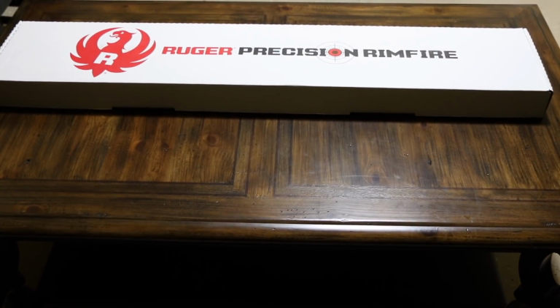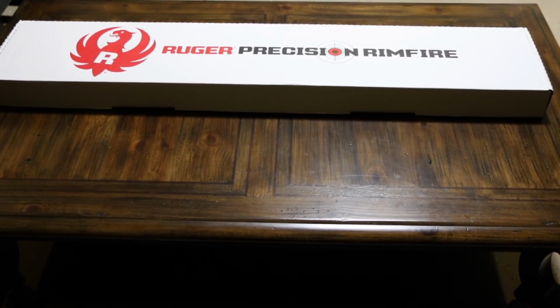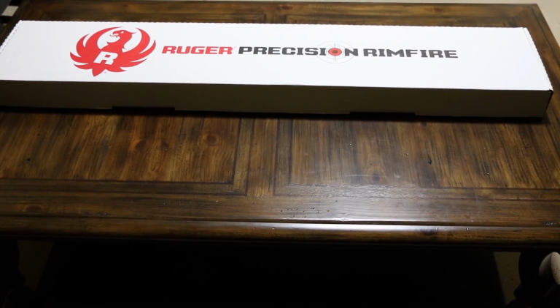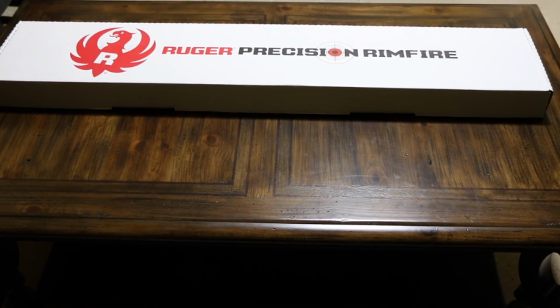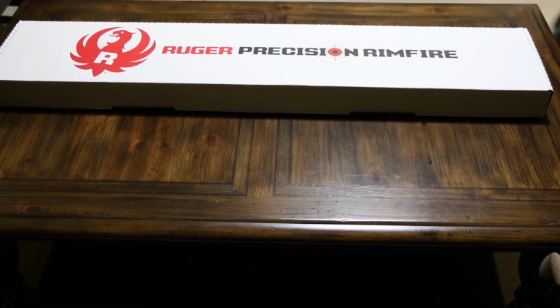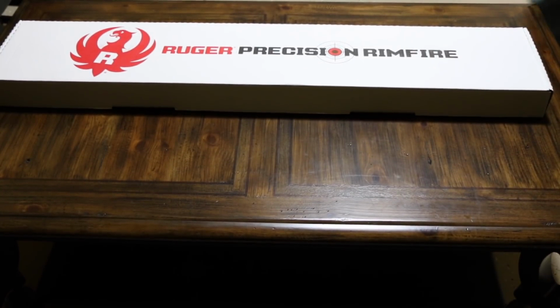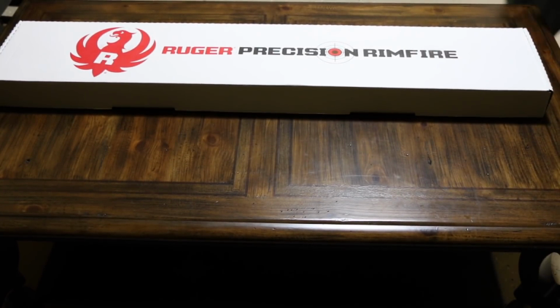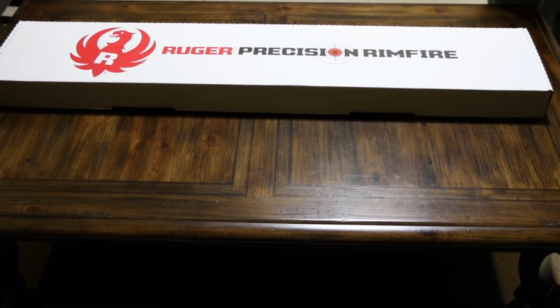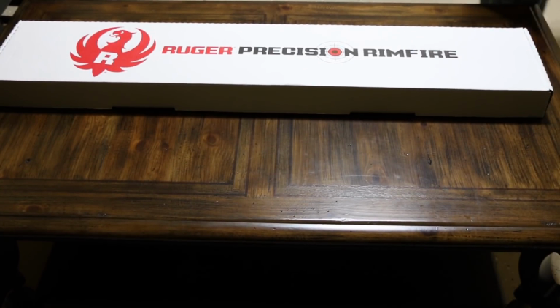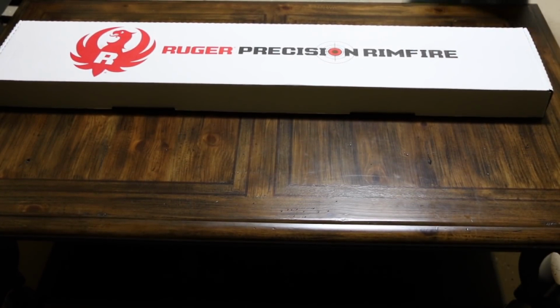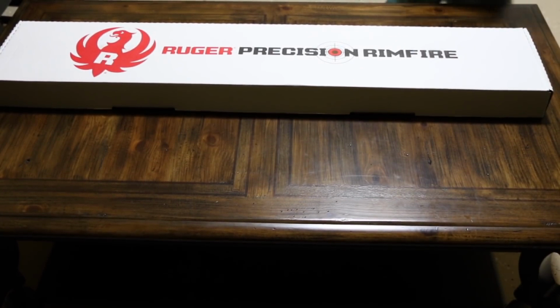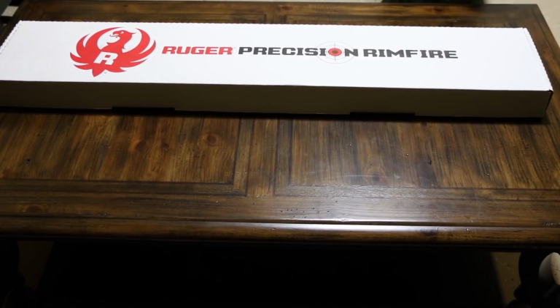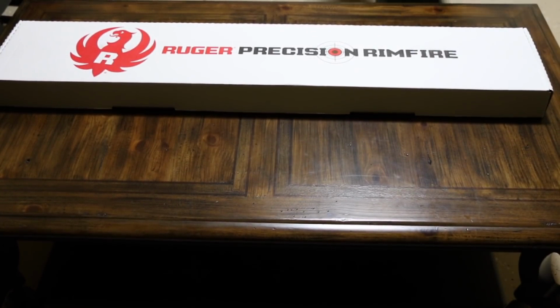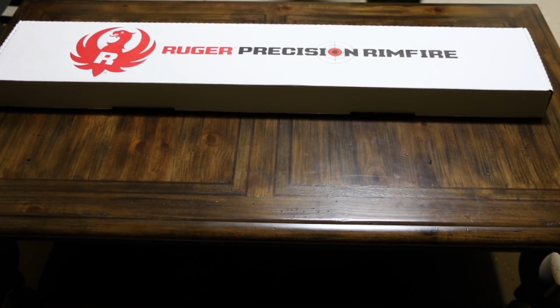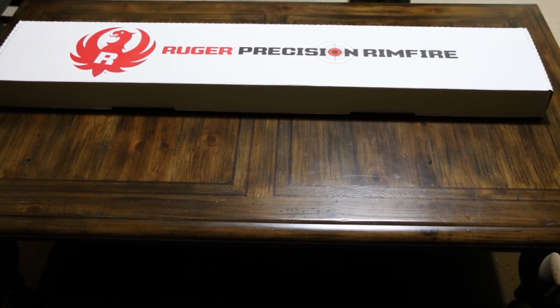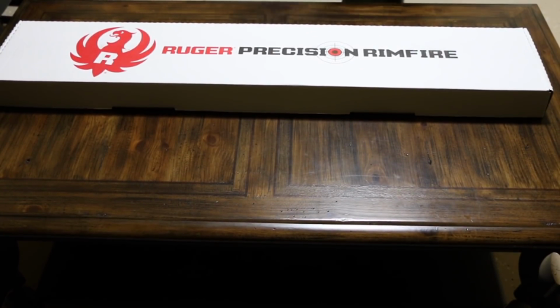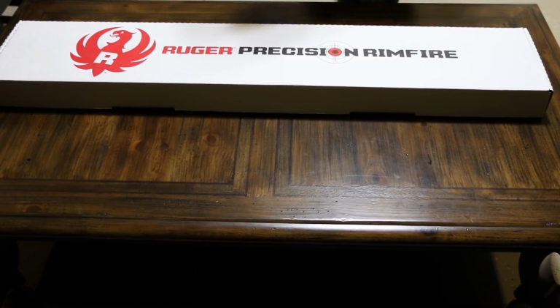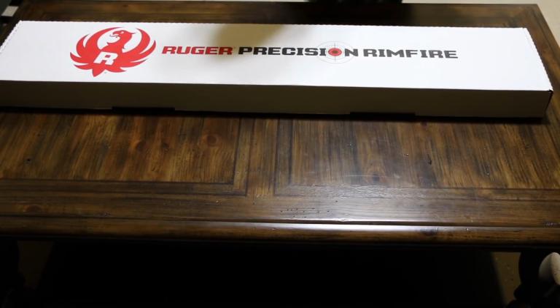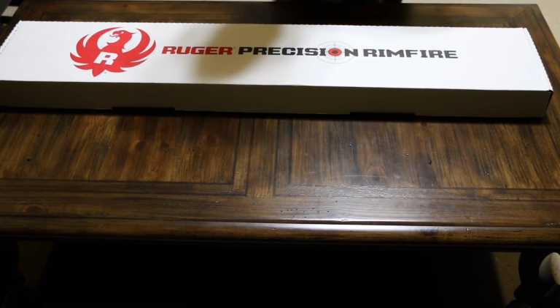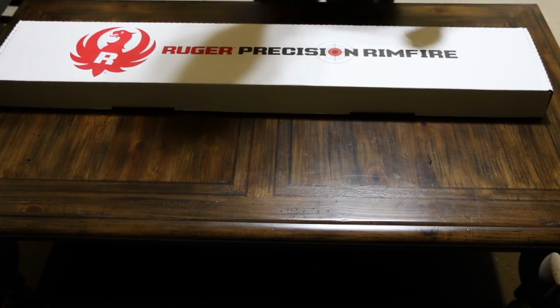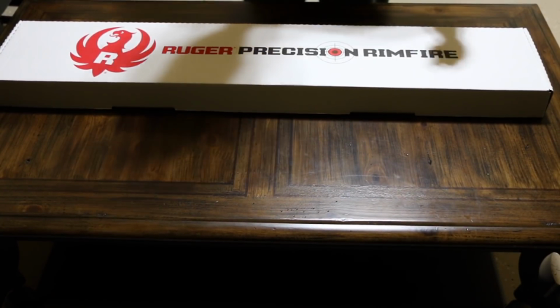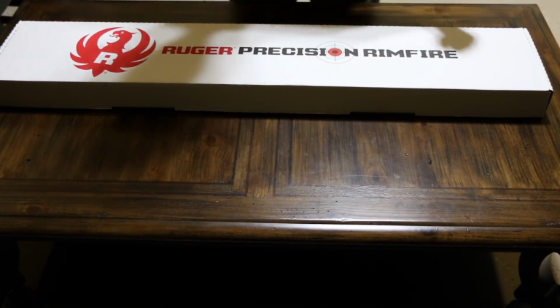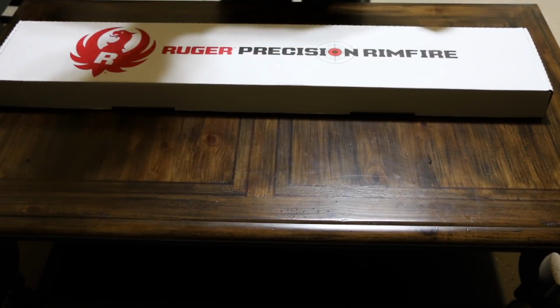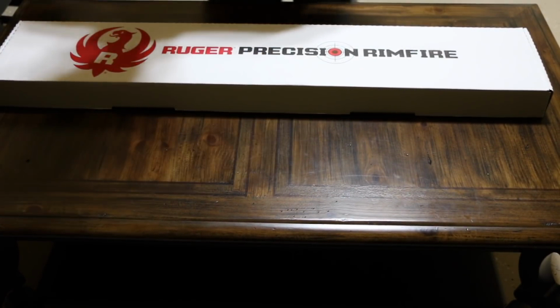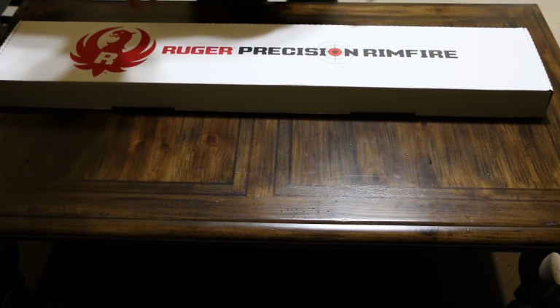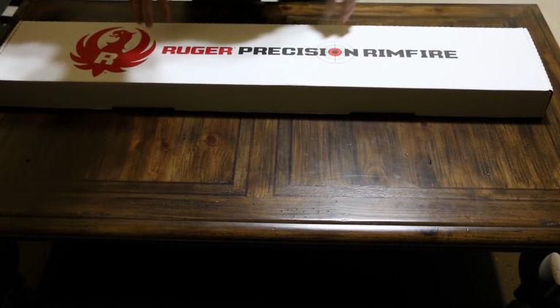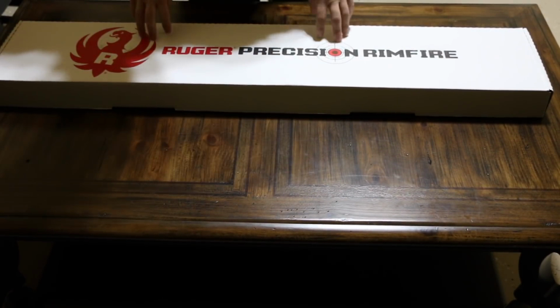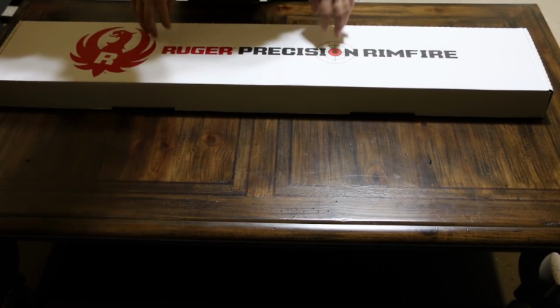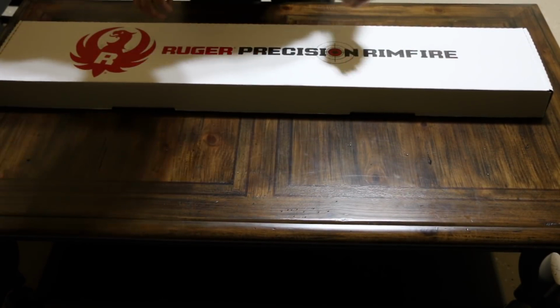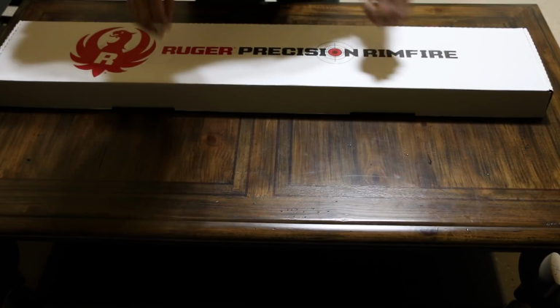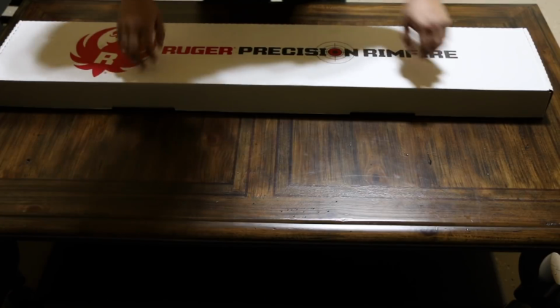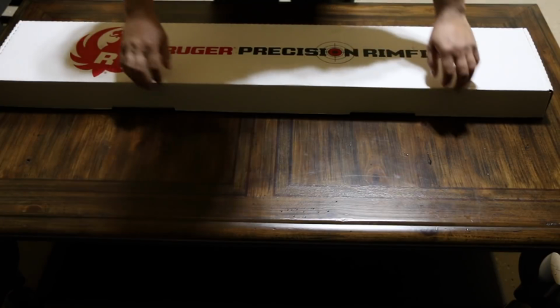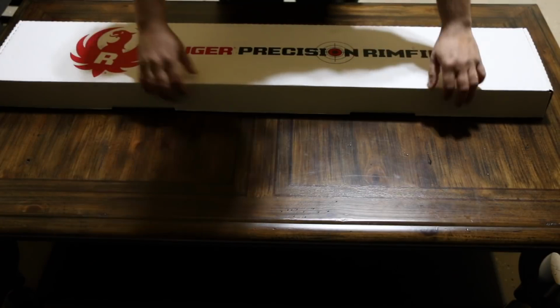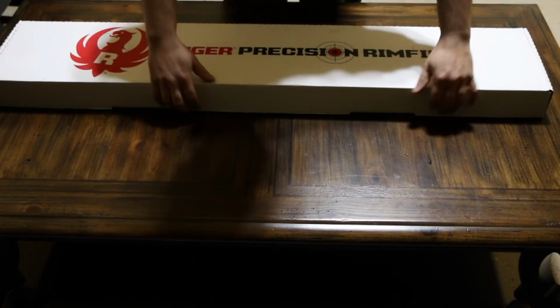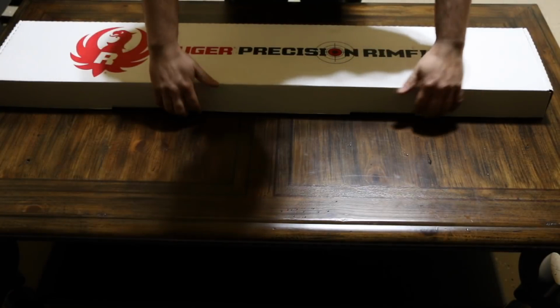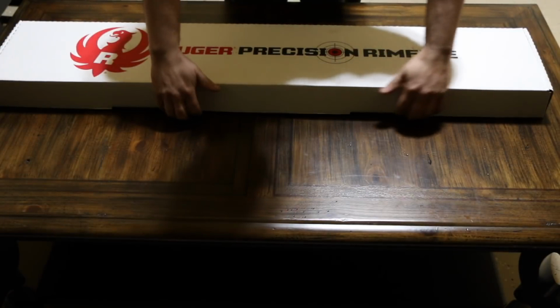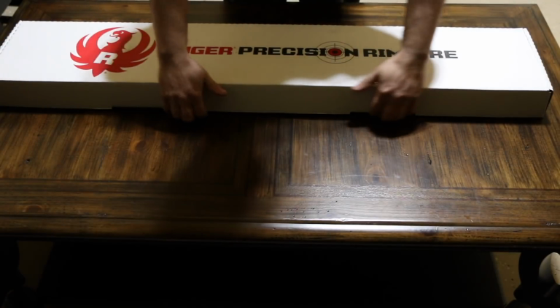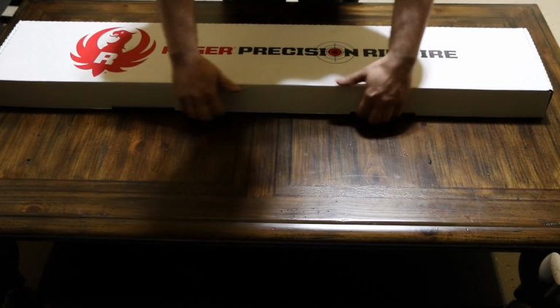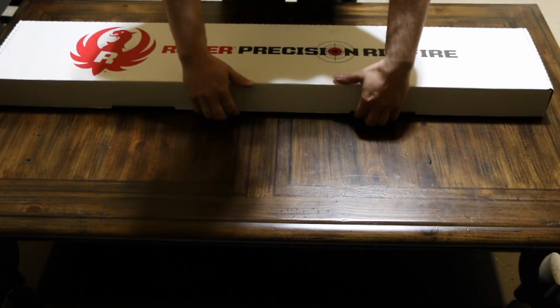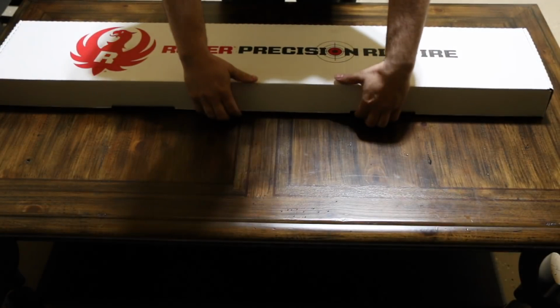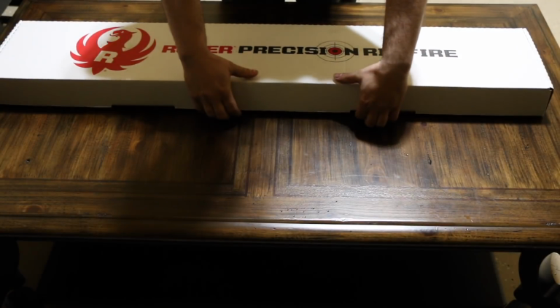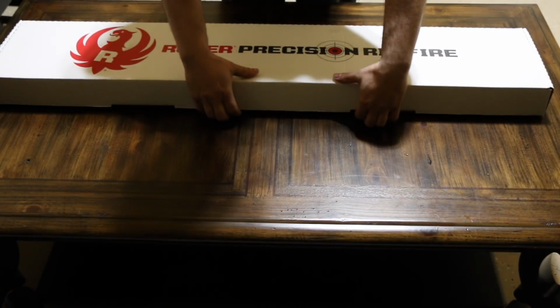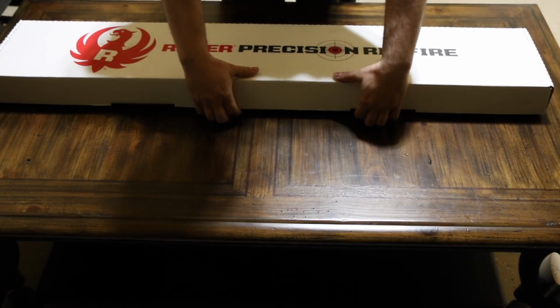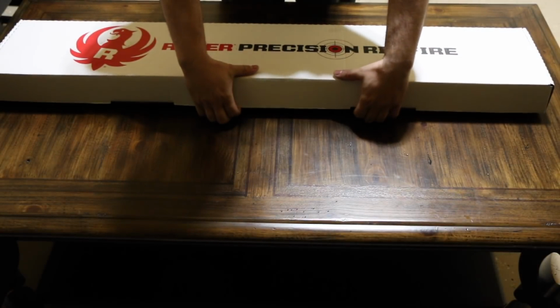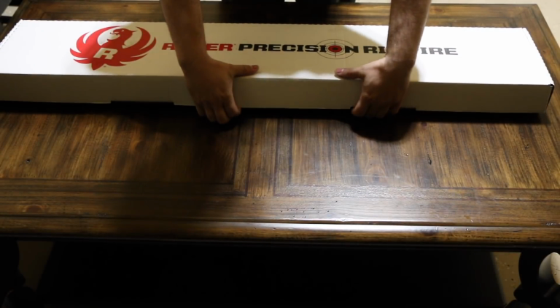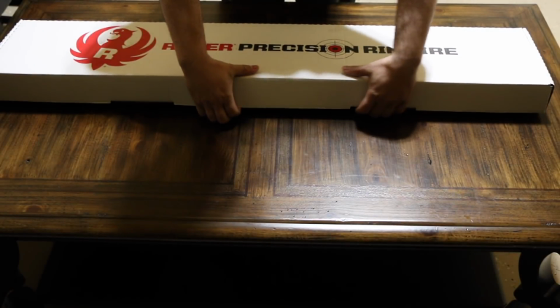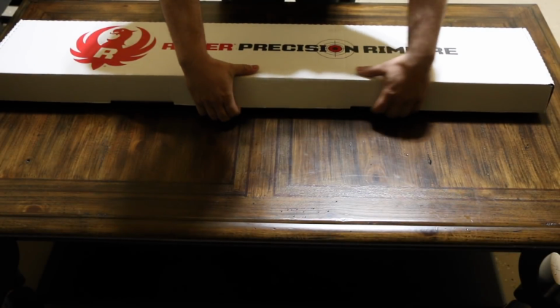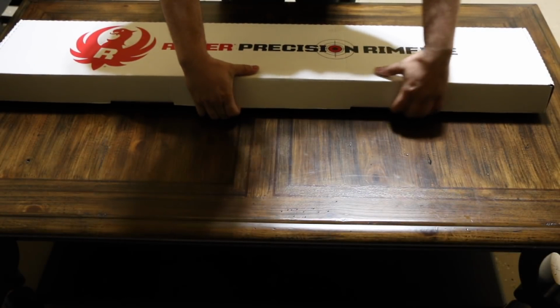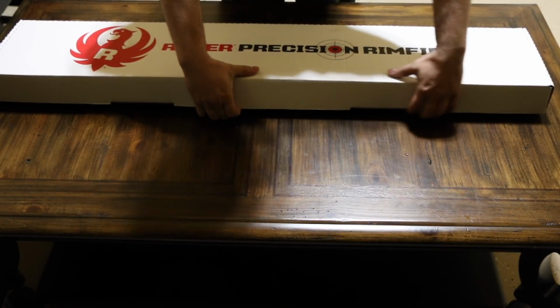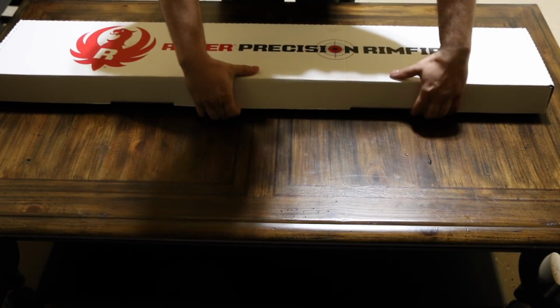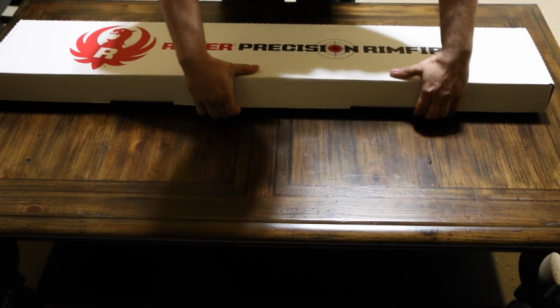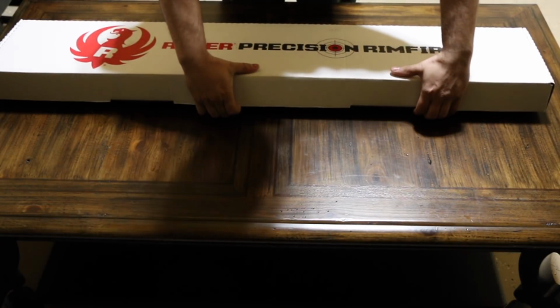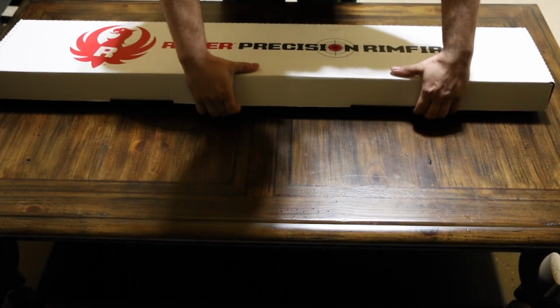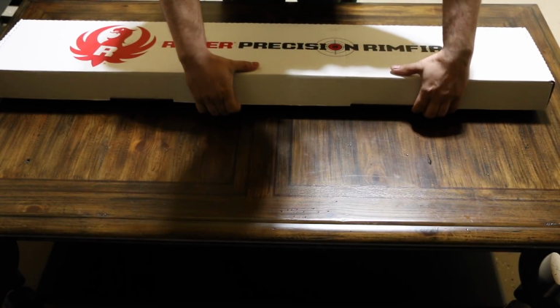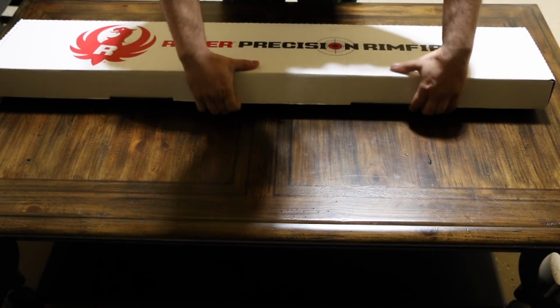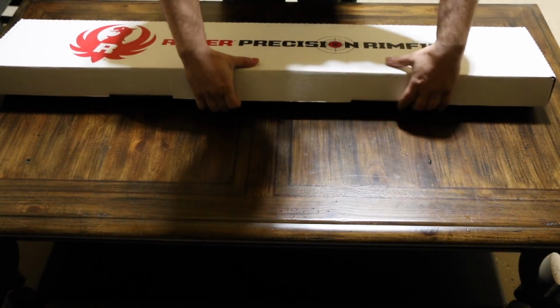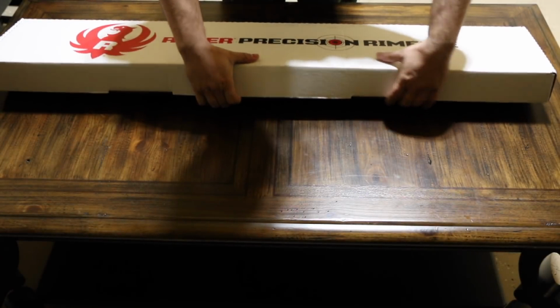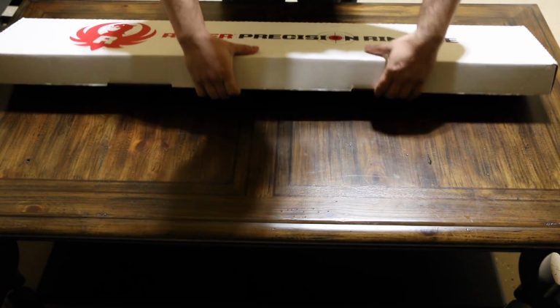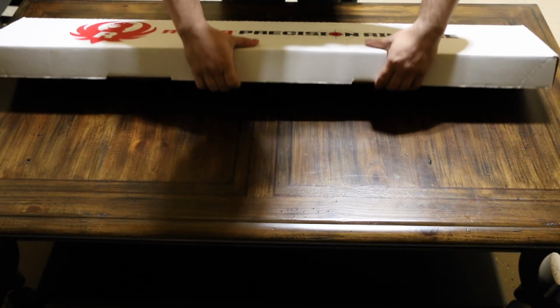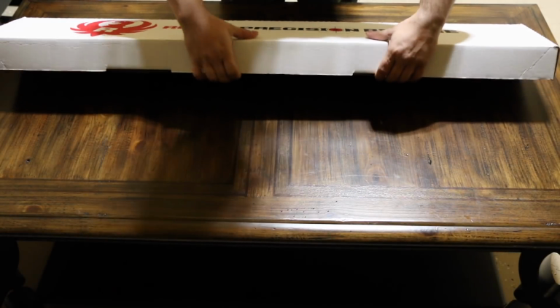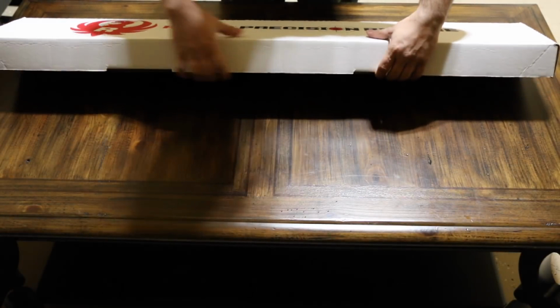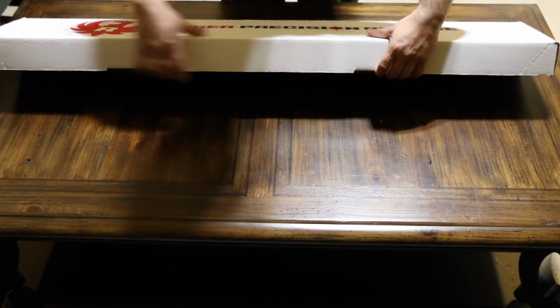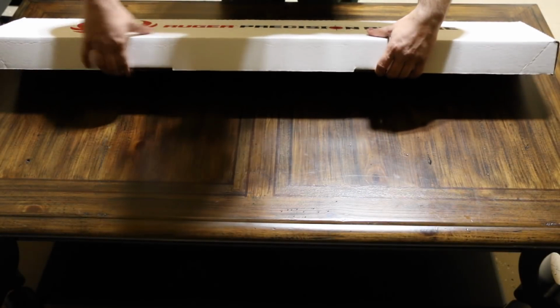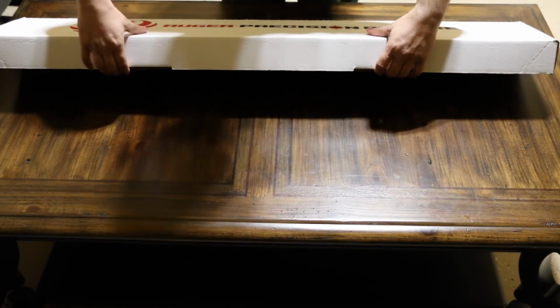This is a quick unboxing and overview of the Ruger Precision Rimfire.